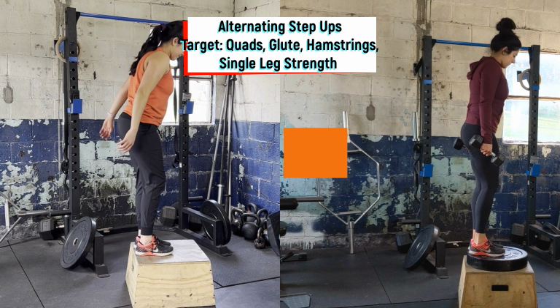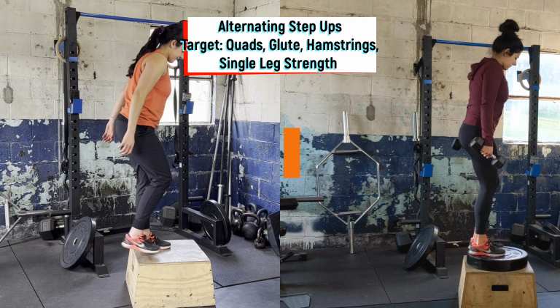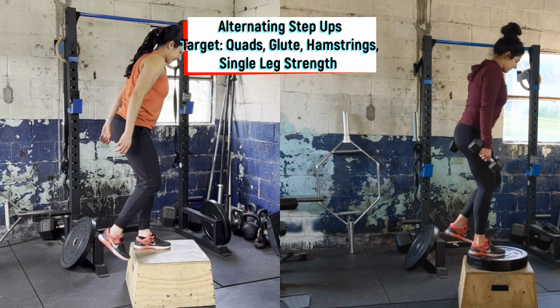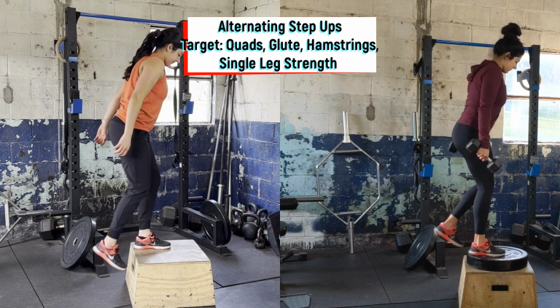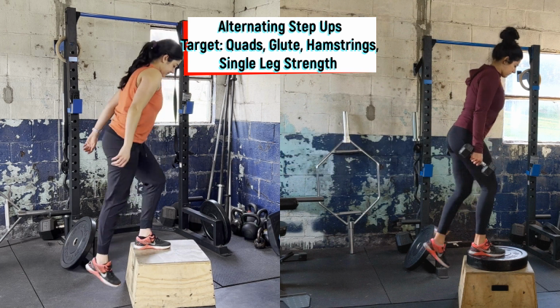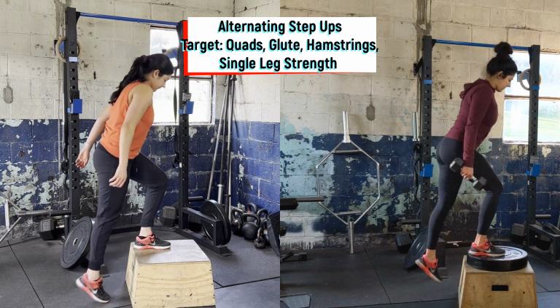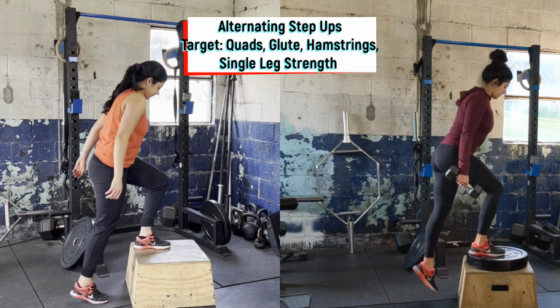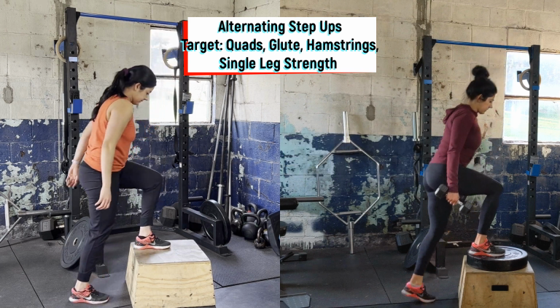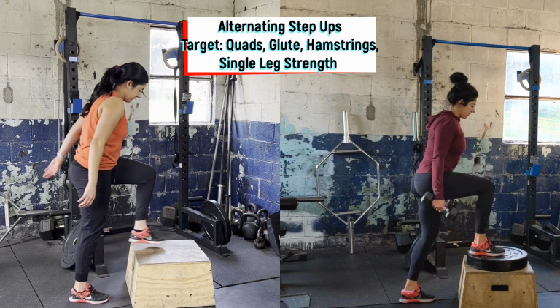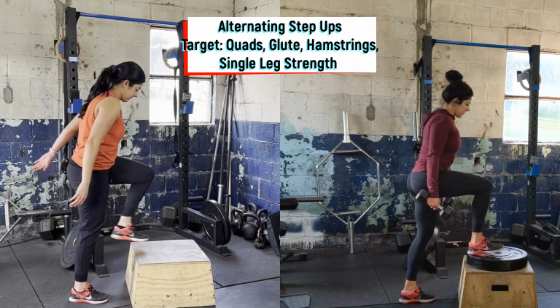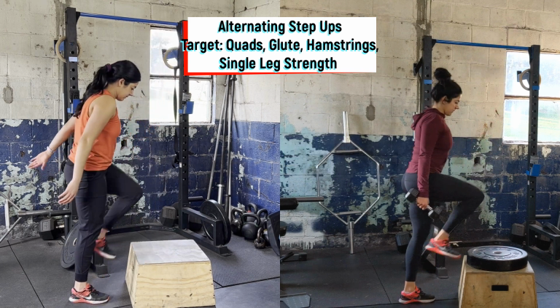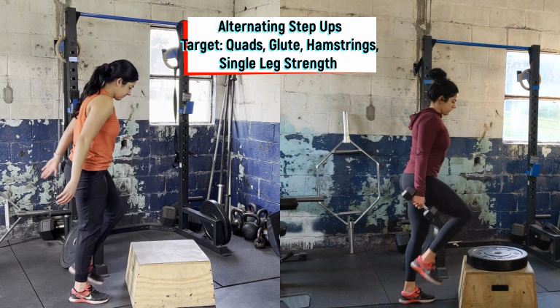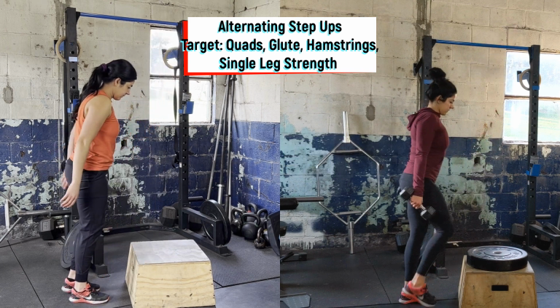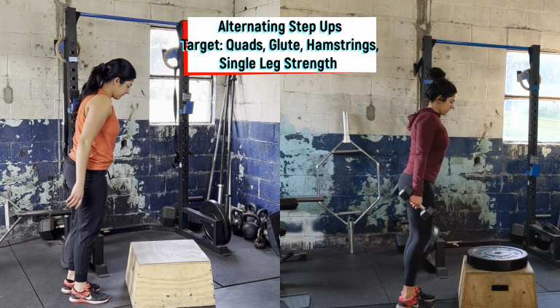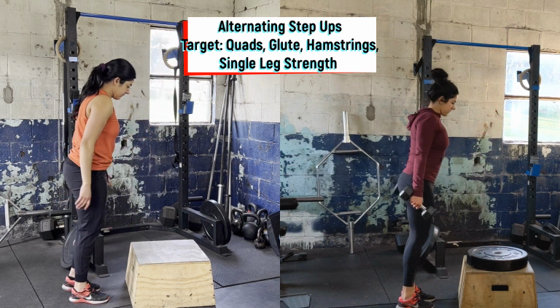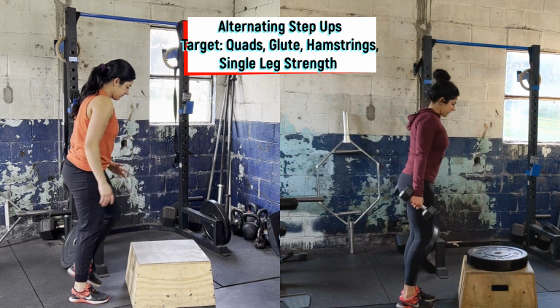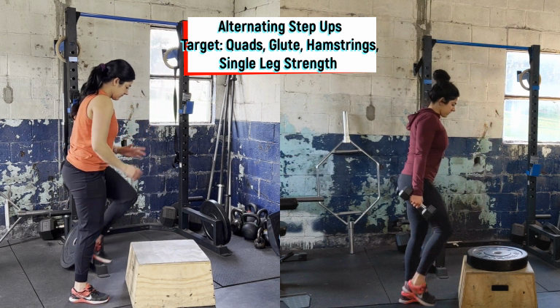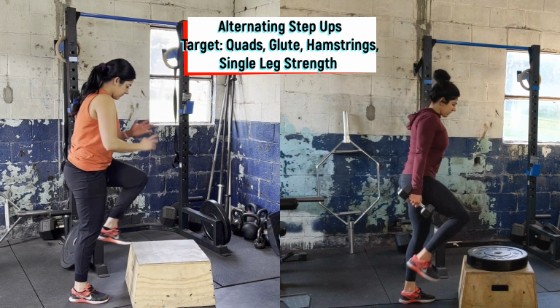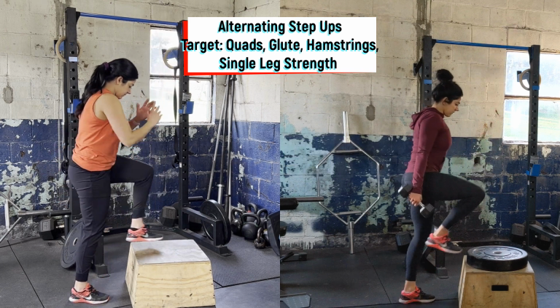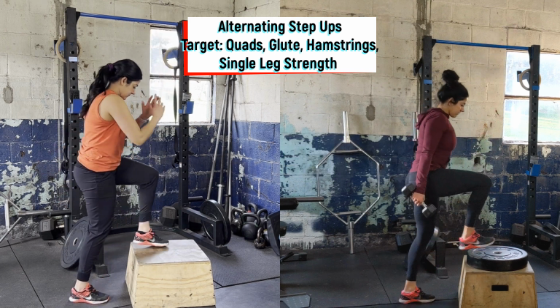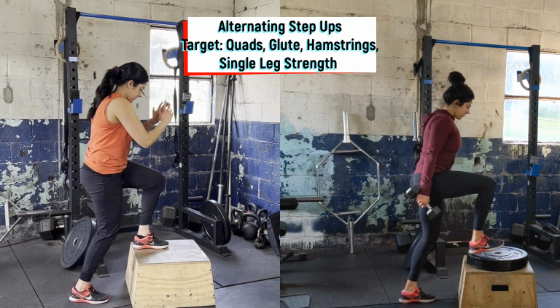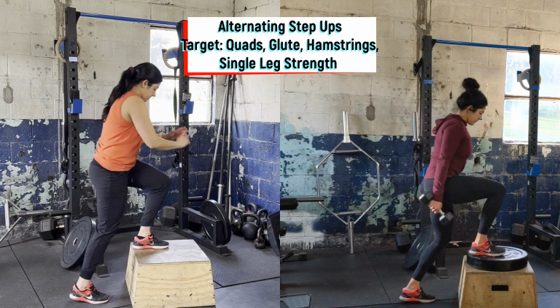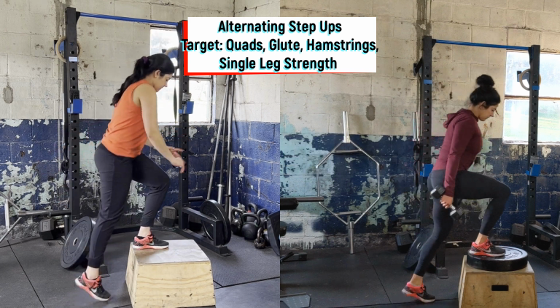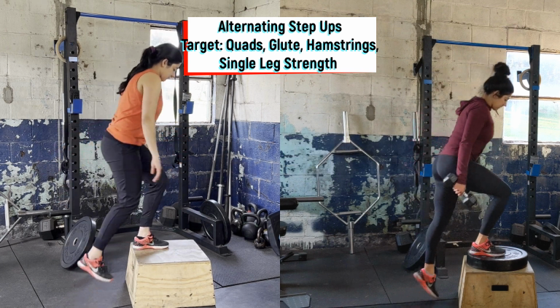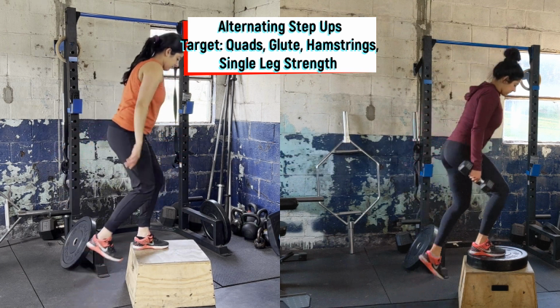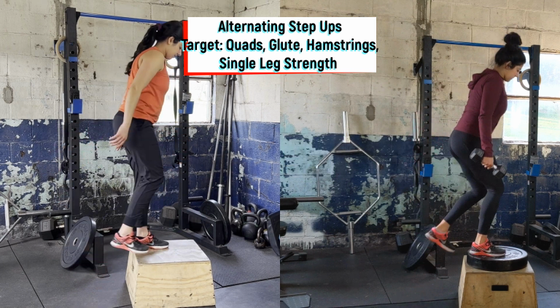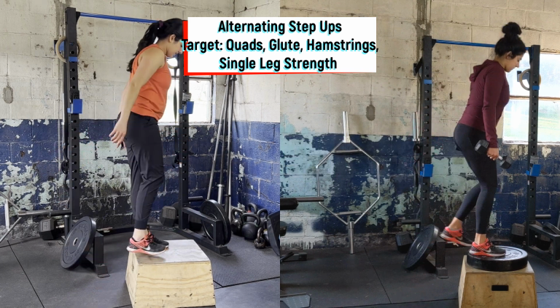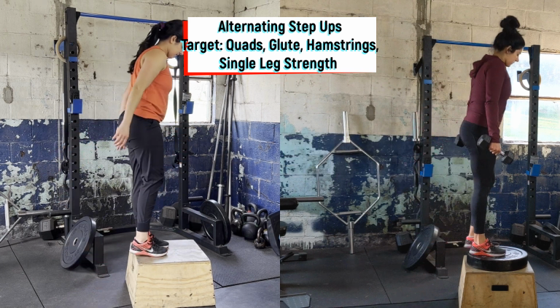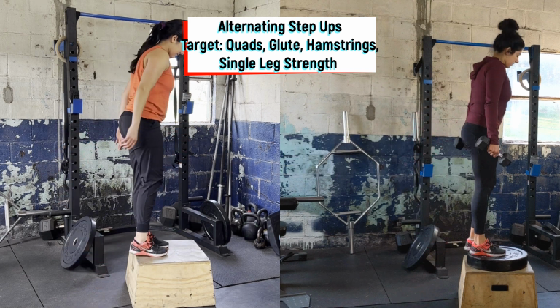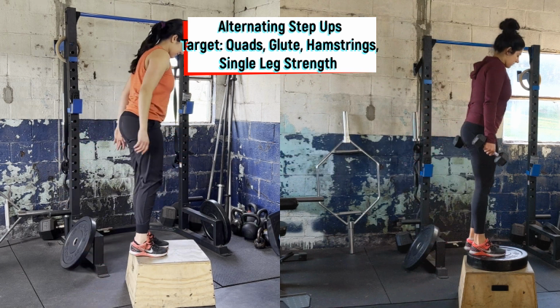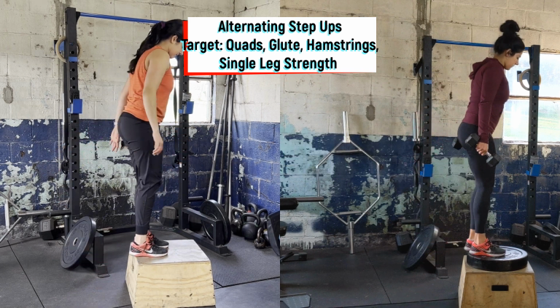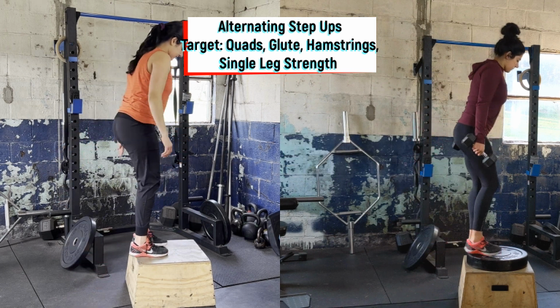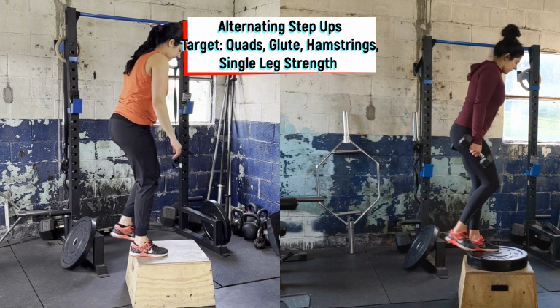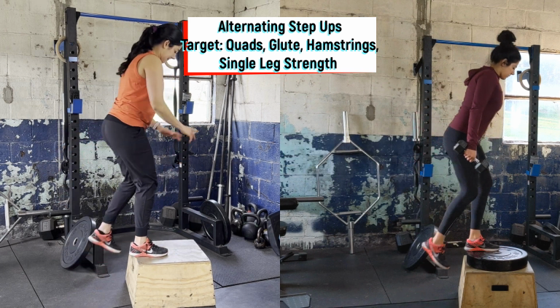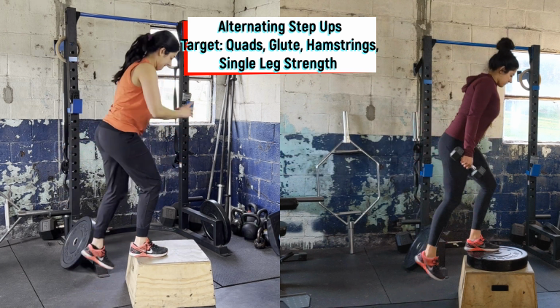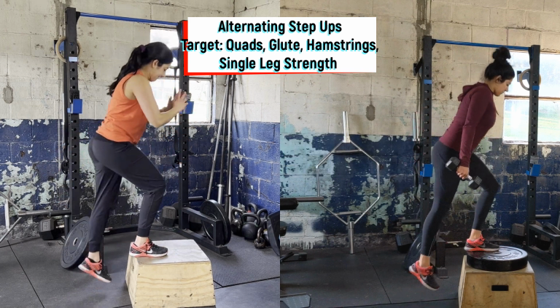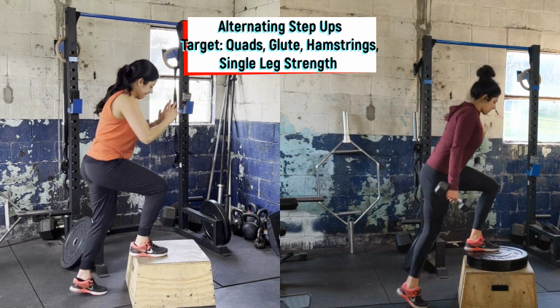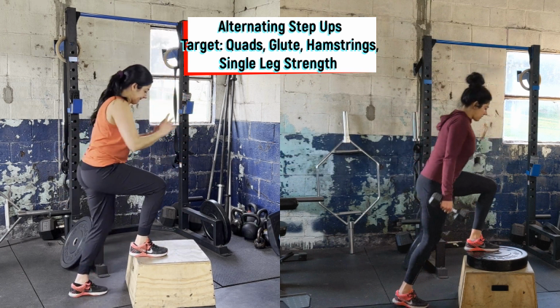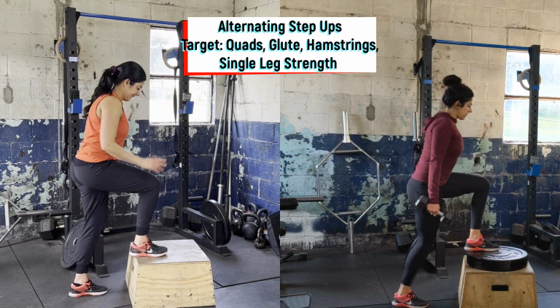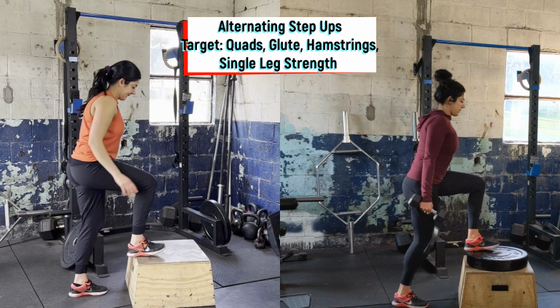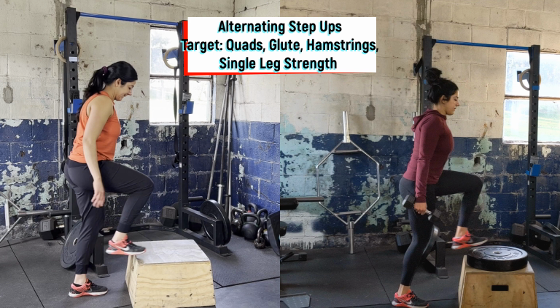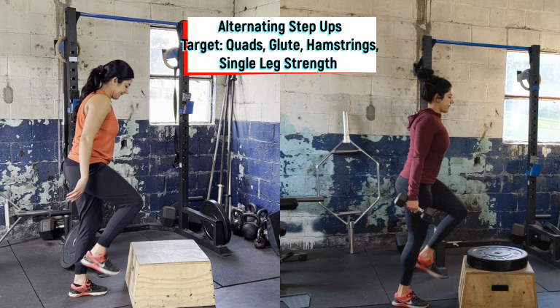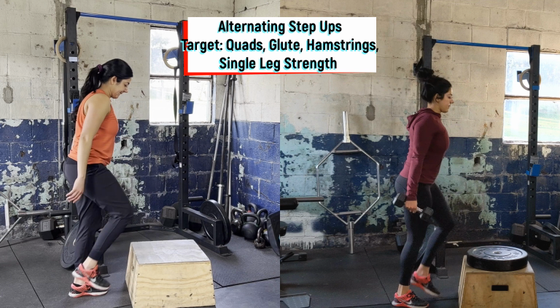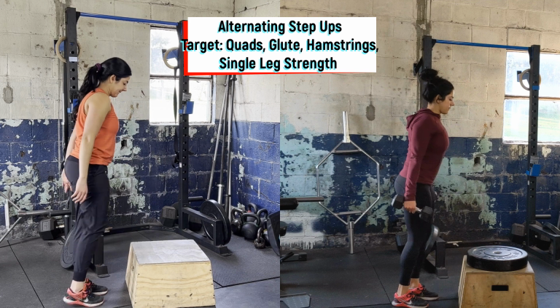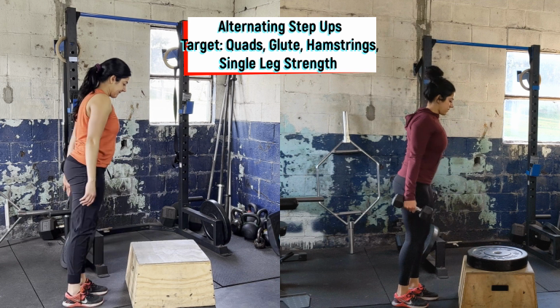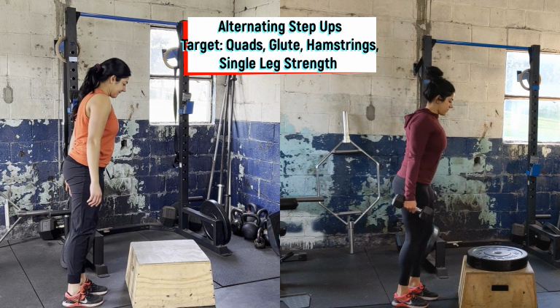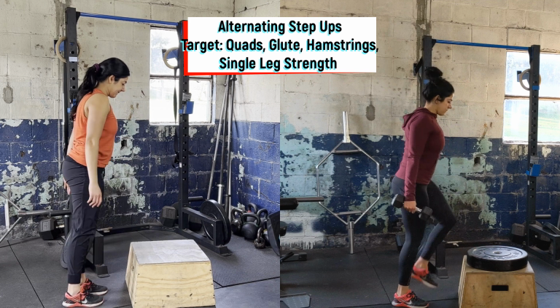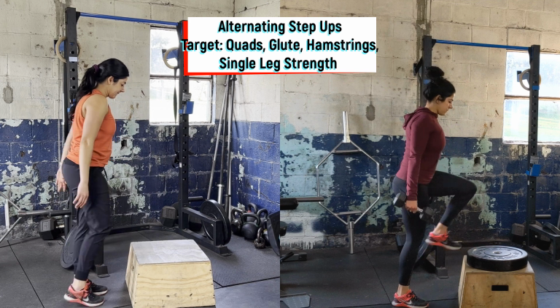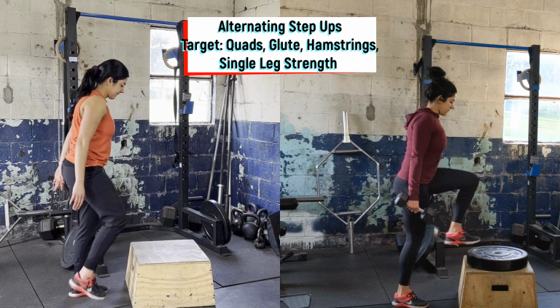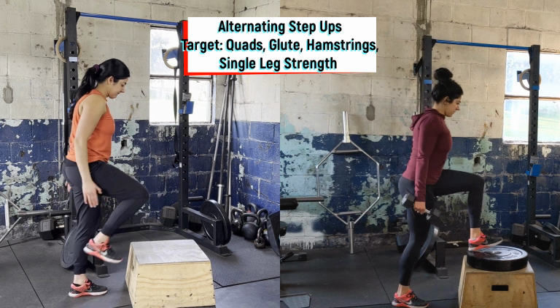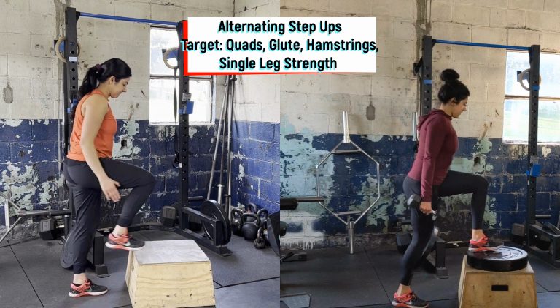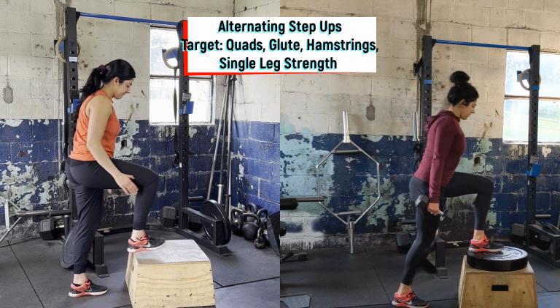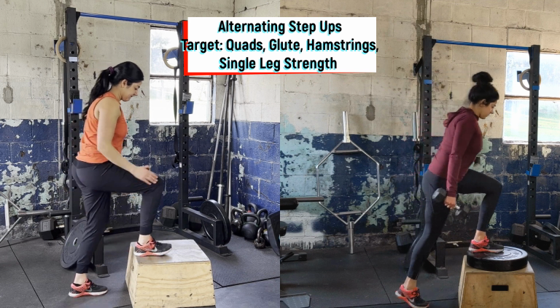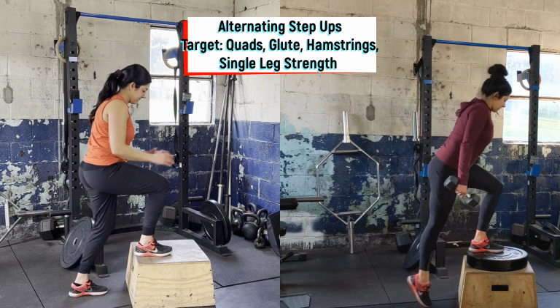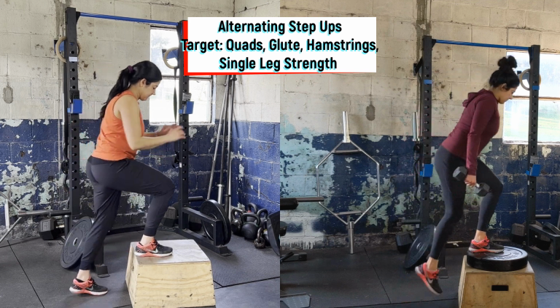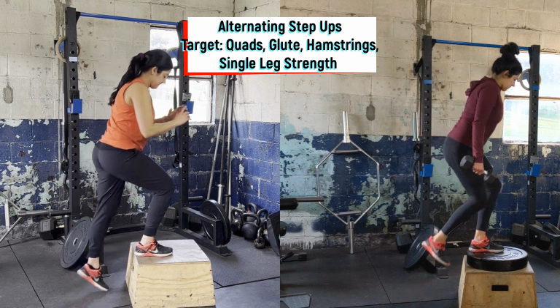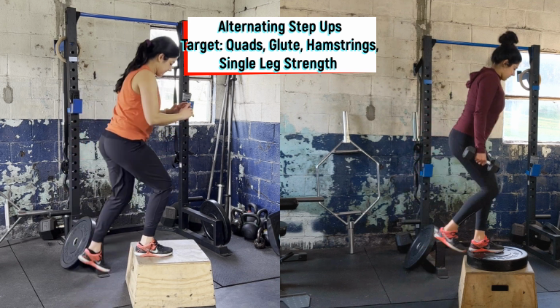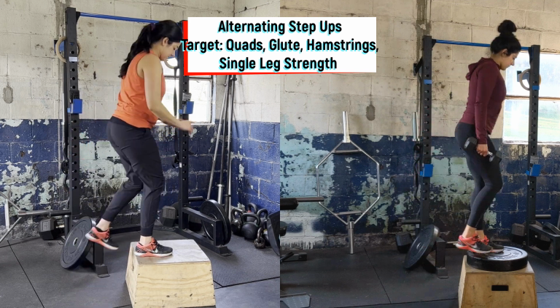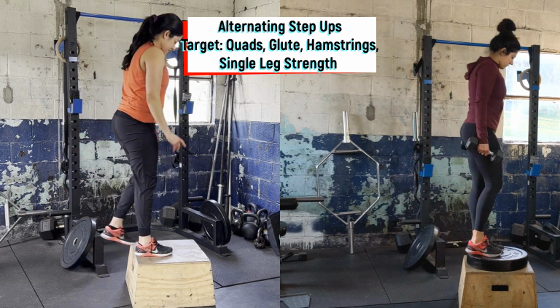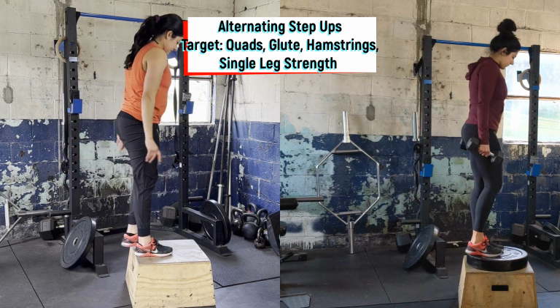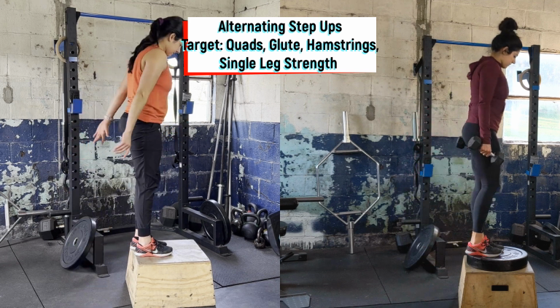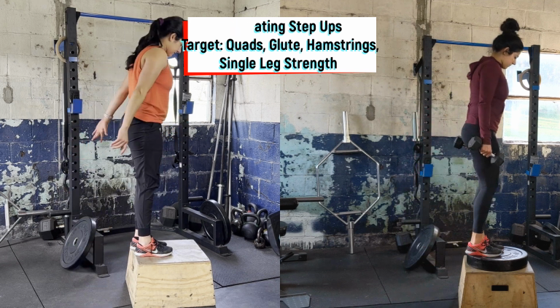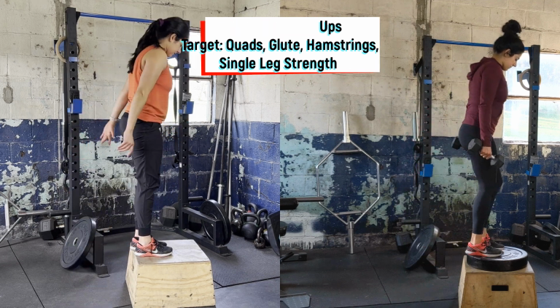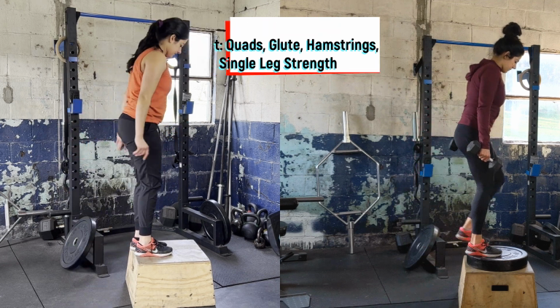Starting with the weaker leg, push up to stay tall, slowly lower back down, and alternate sides. Make sure to start at bodyweight or with light dumbbells.